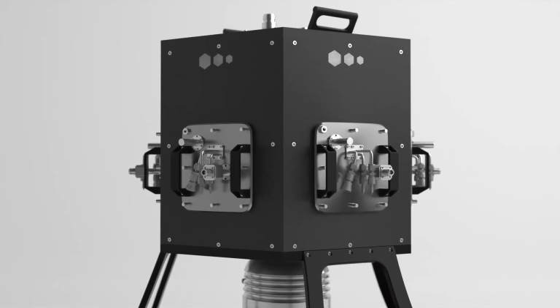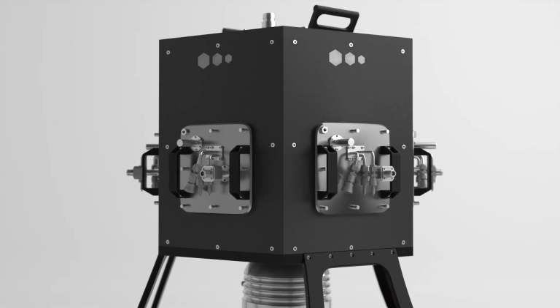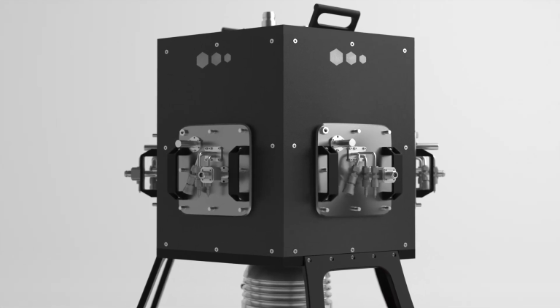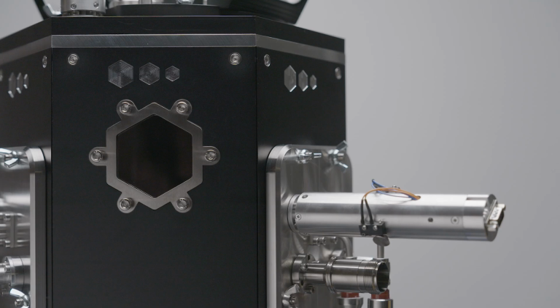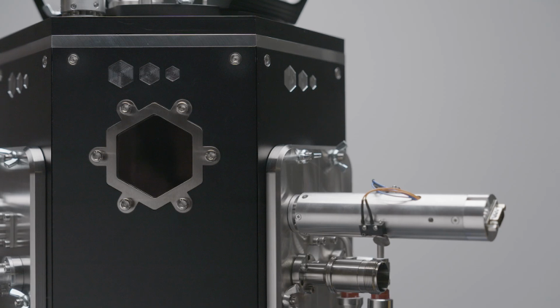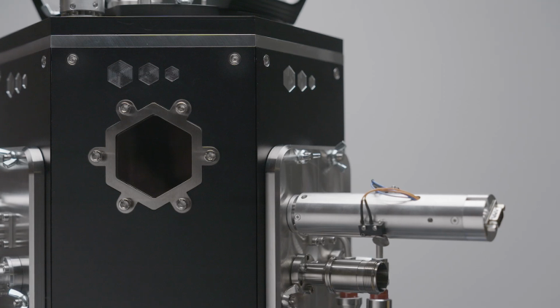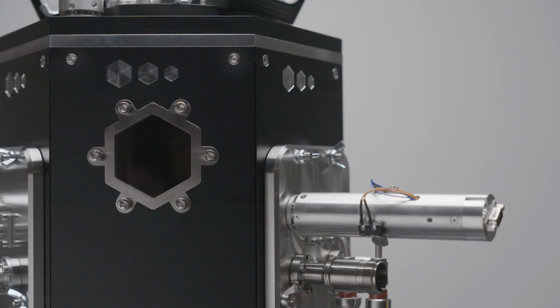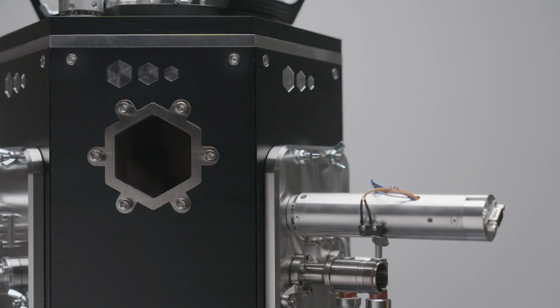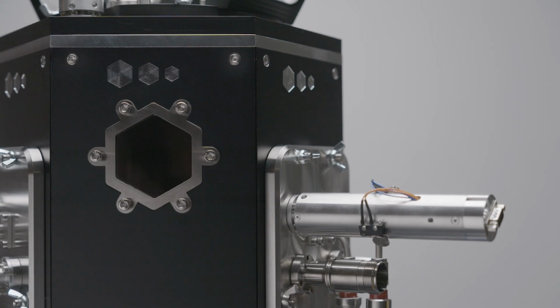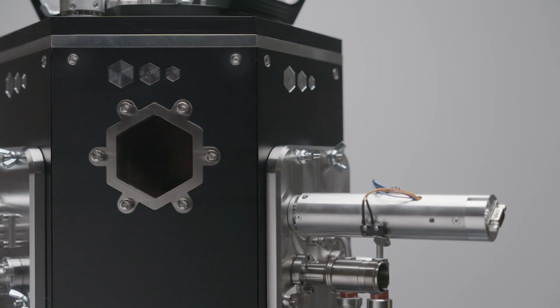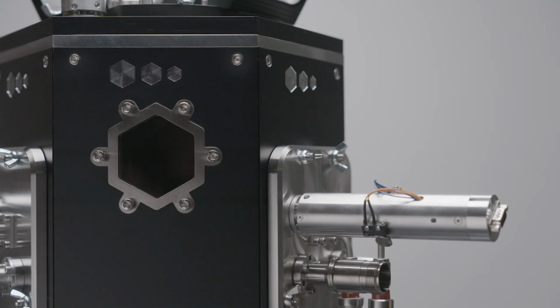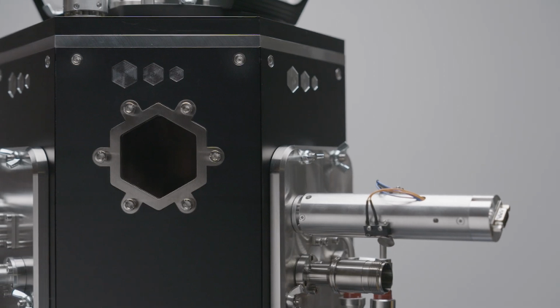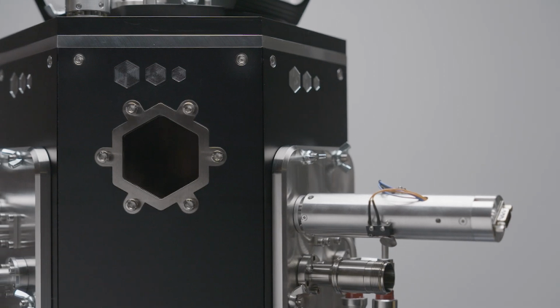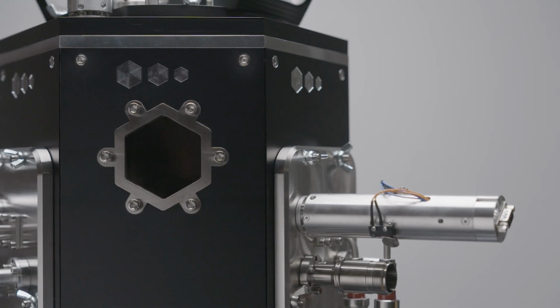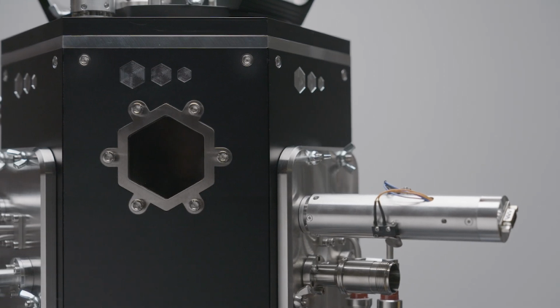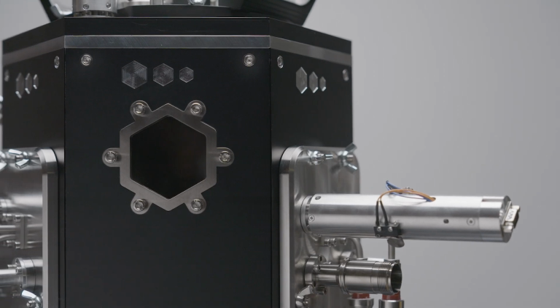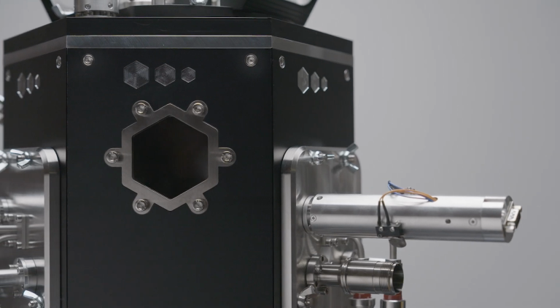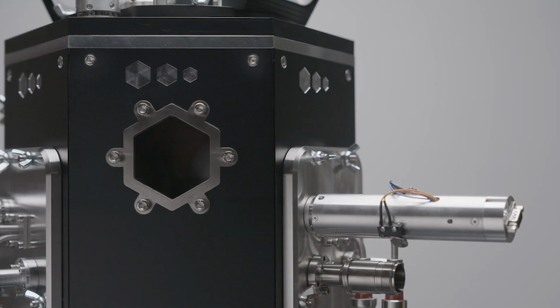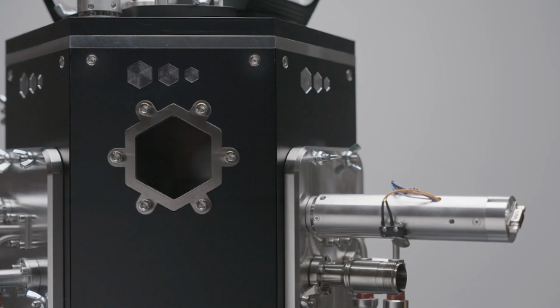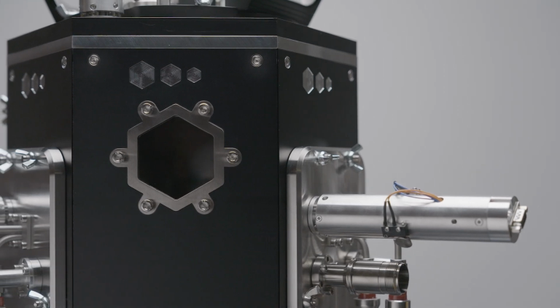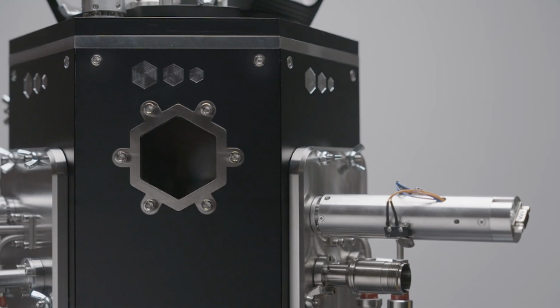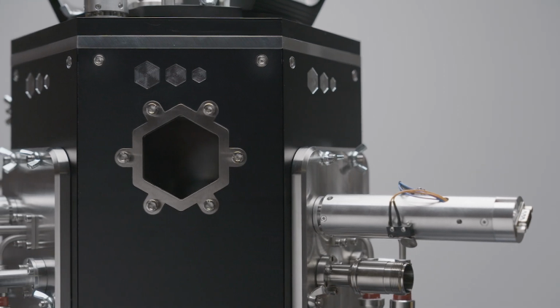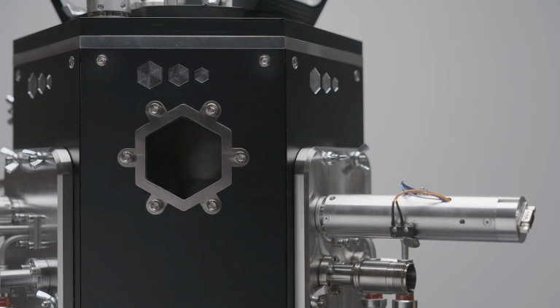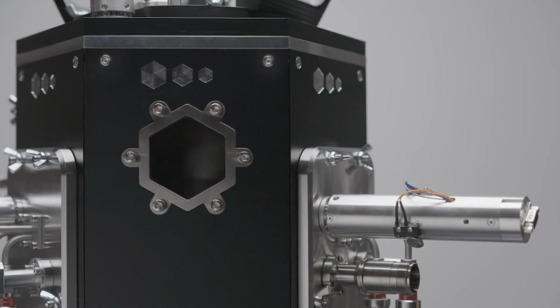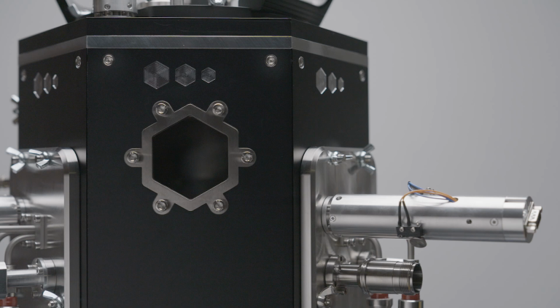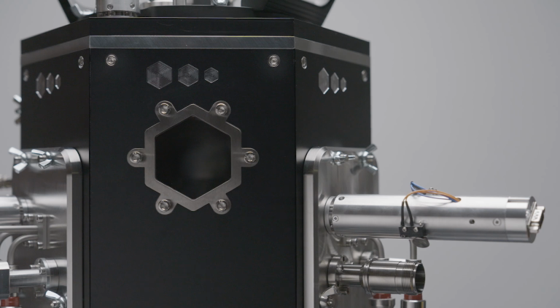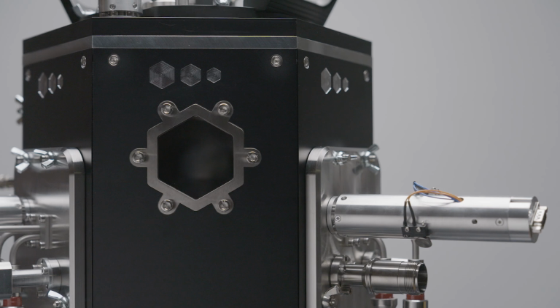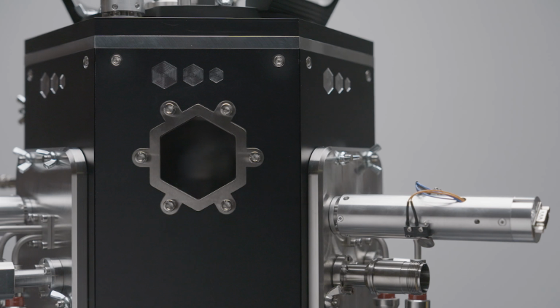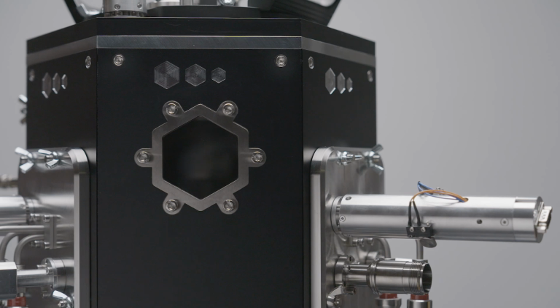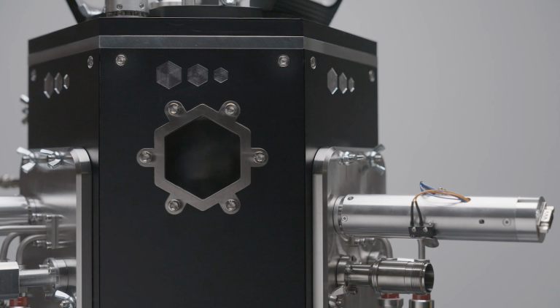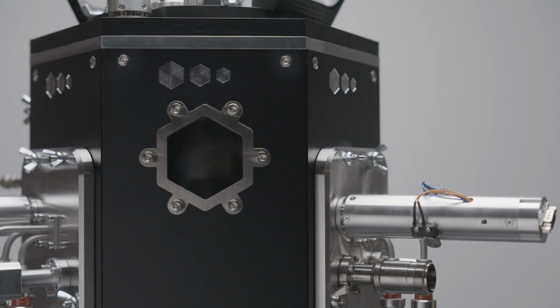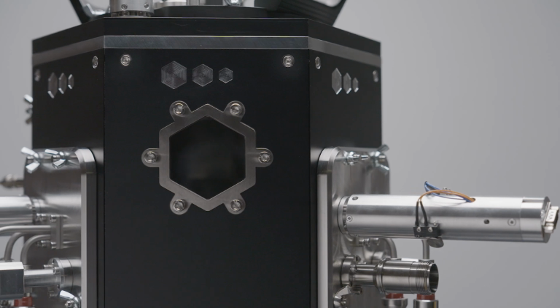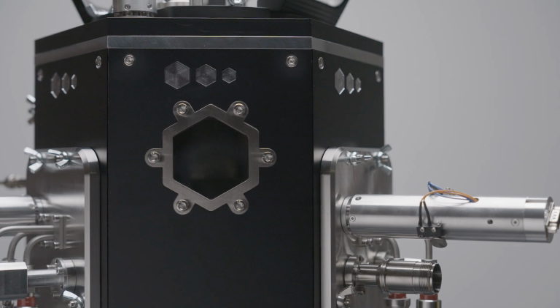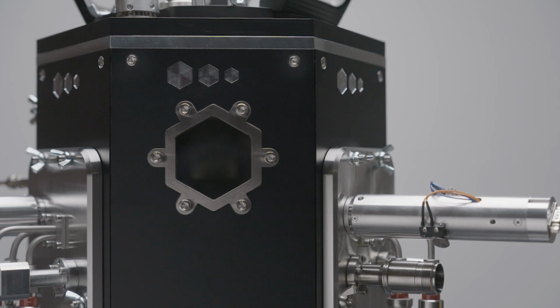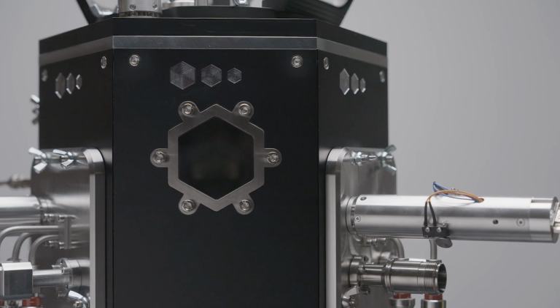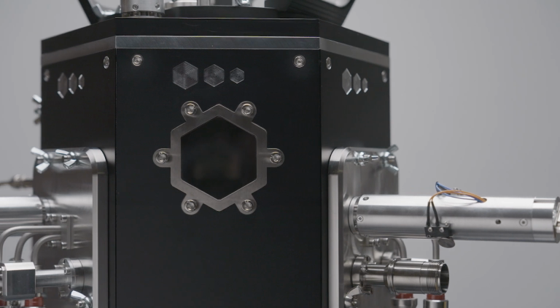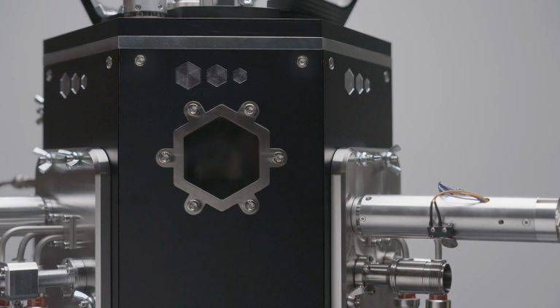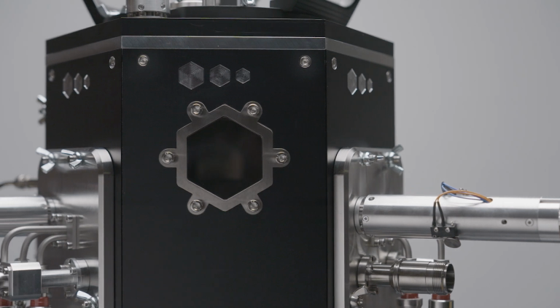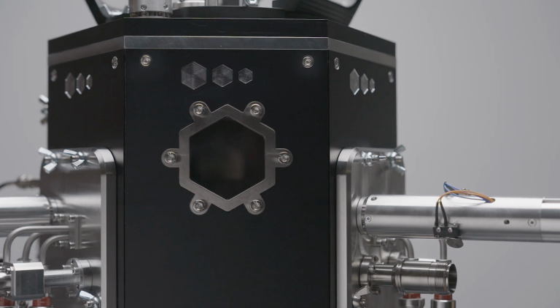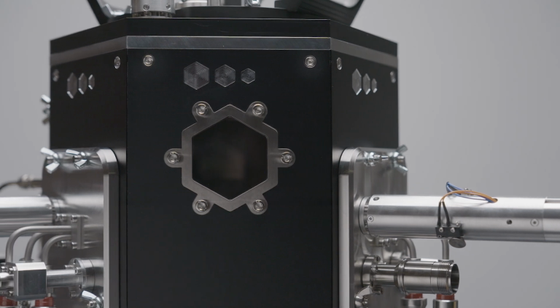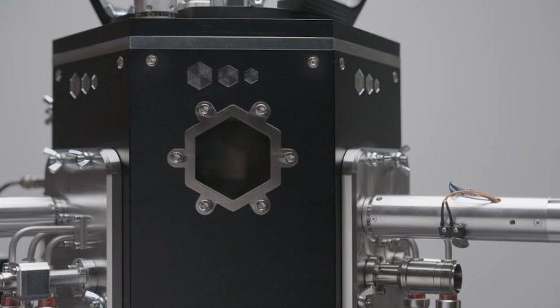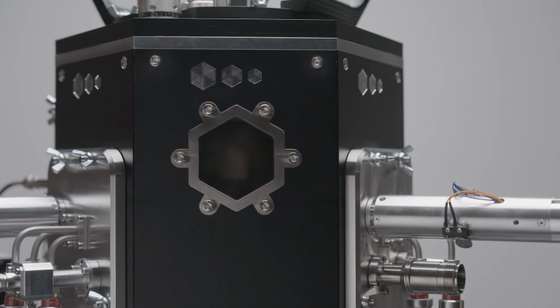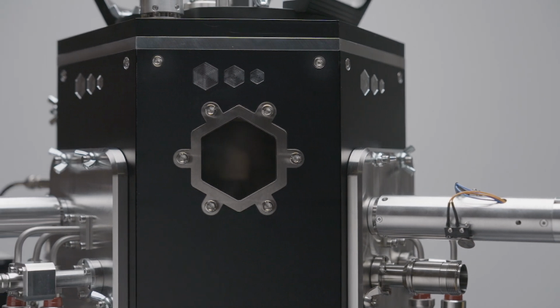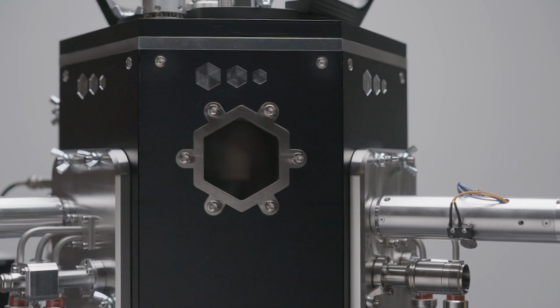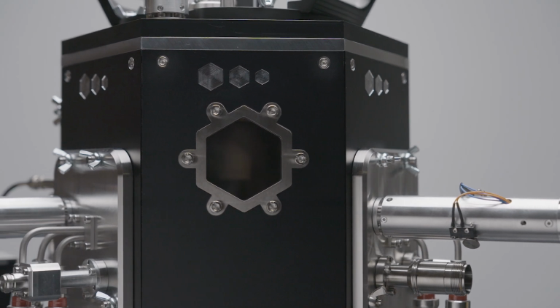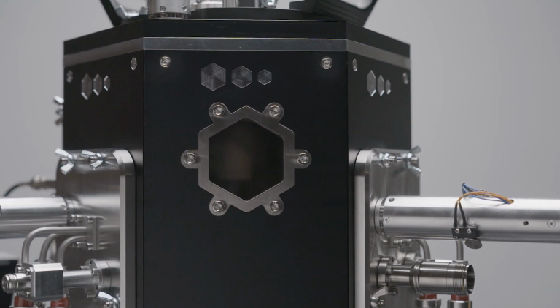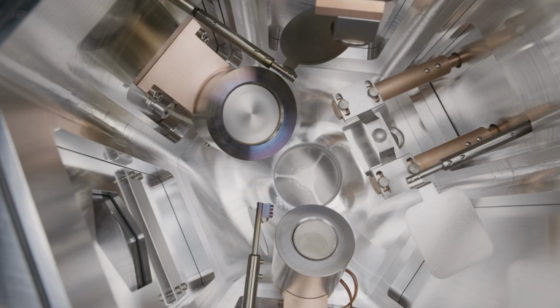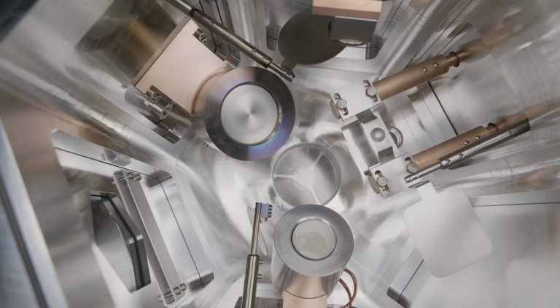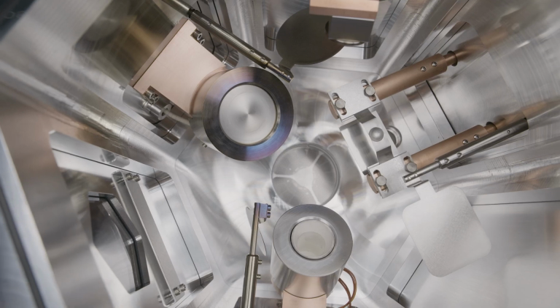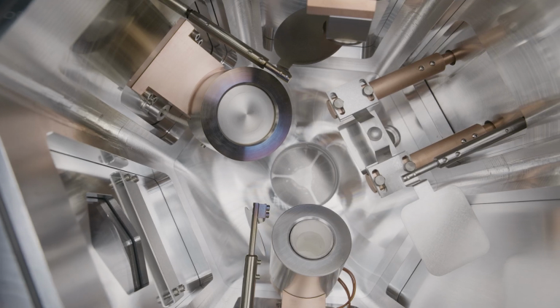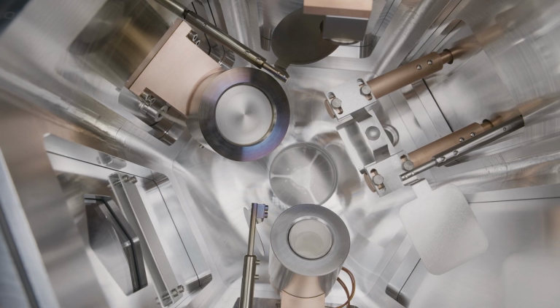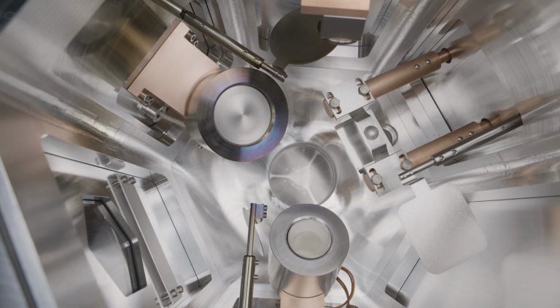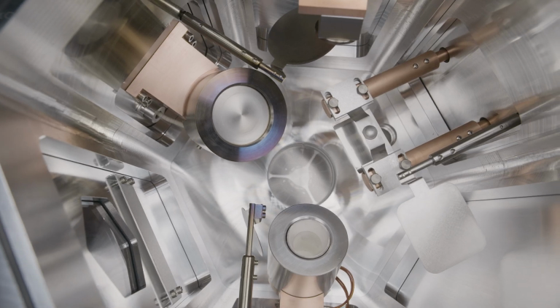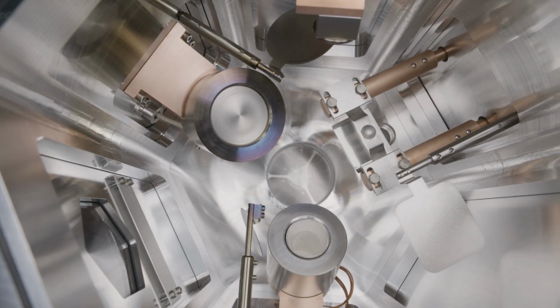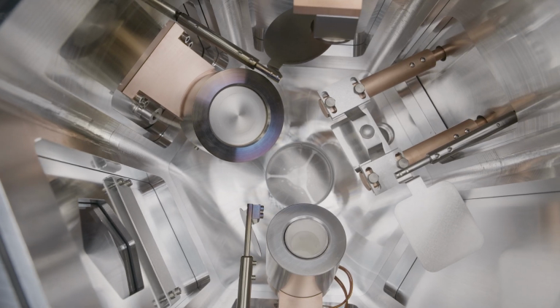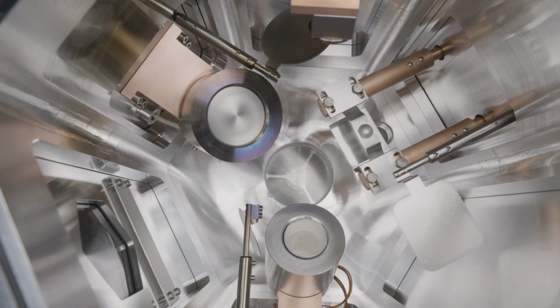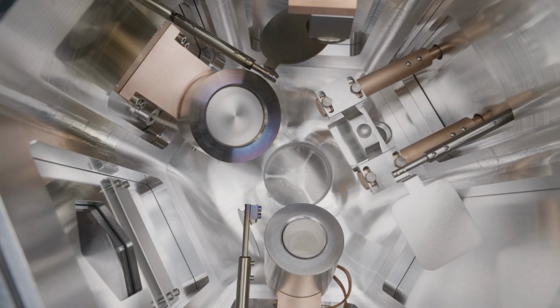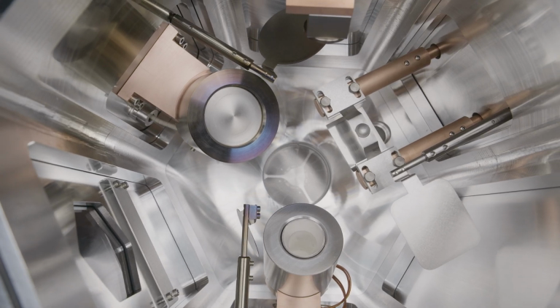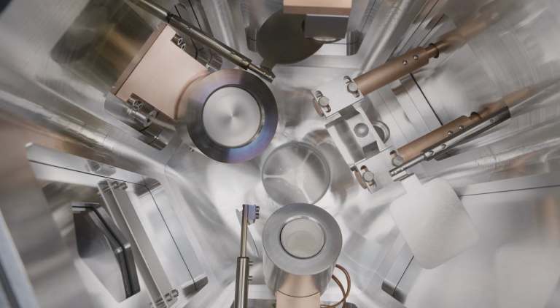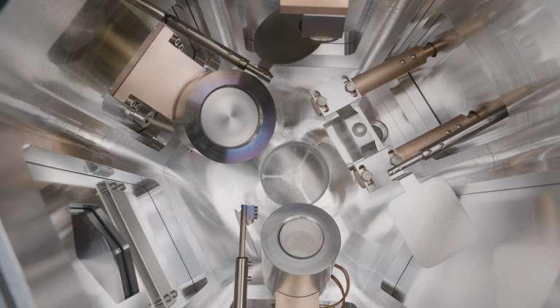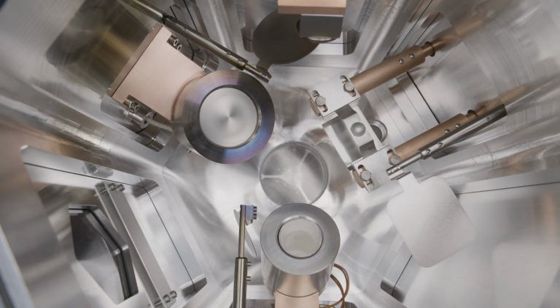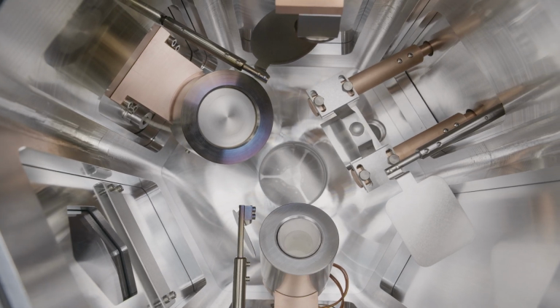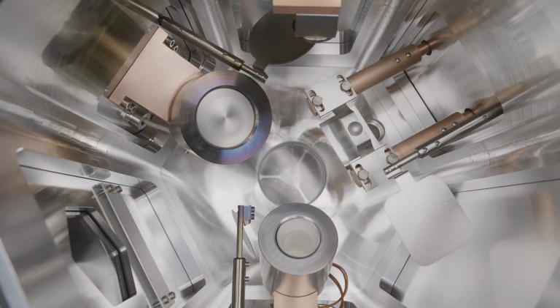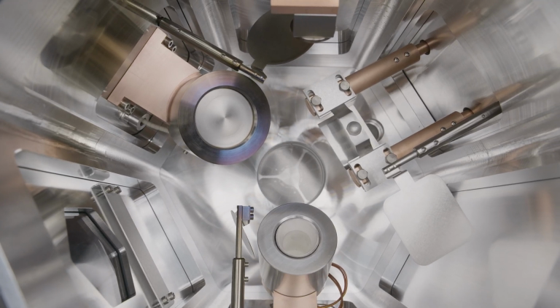The HEX is suitable for samples of up to 4 inches in diameter, reaches operational pressure in 20 minutes, and fits up to 3 deposition sources.